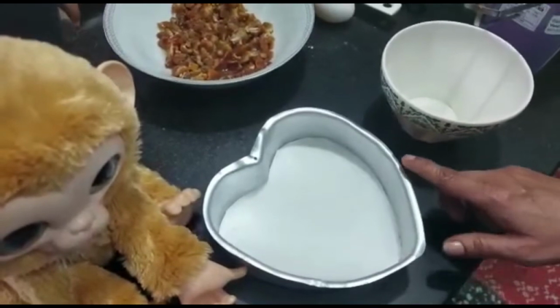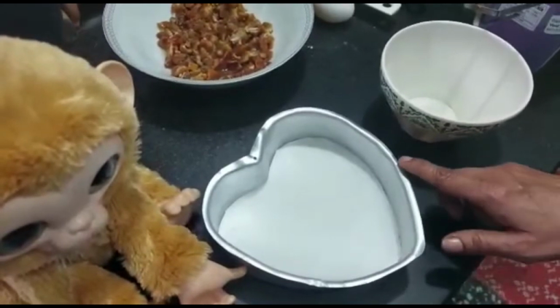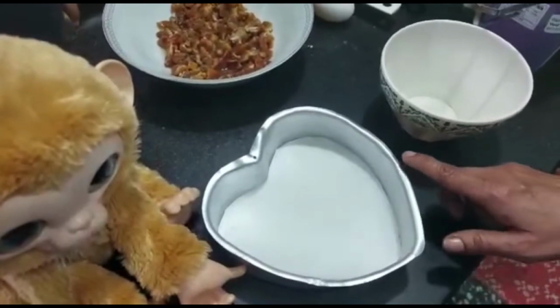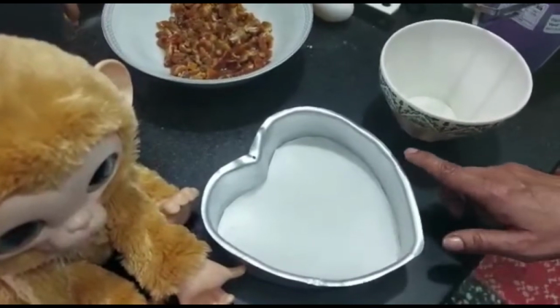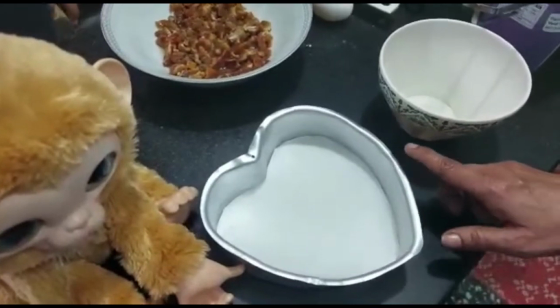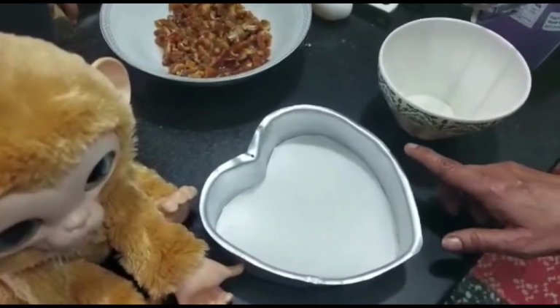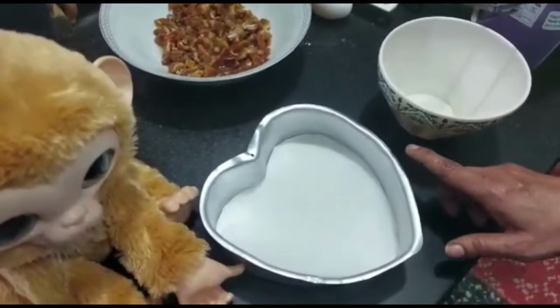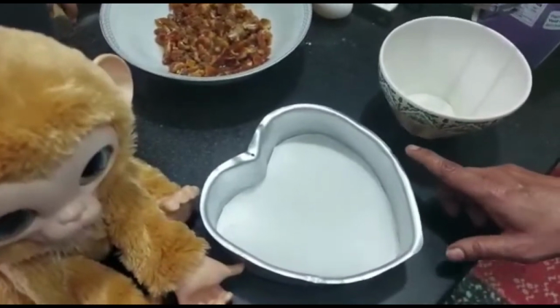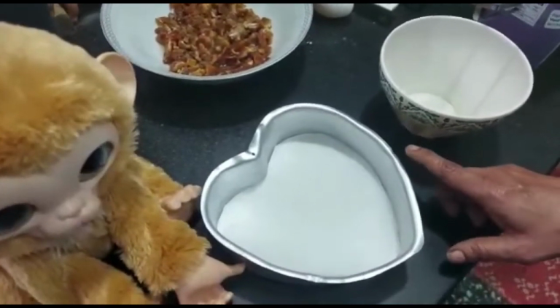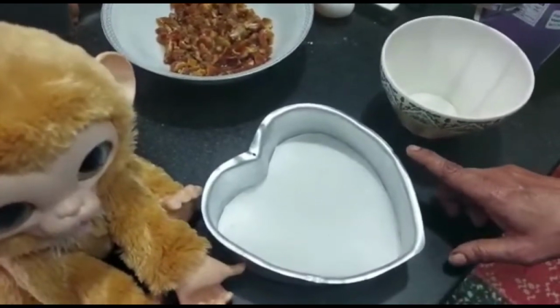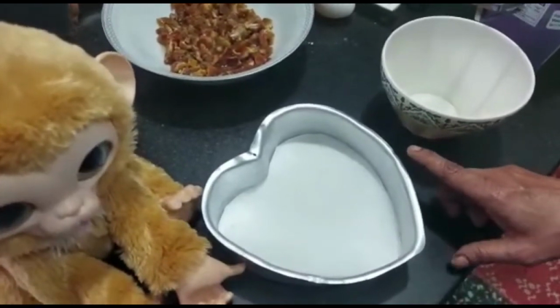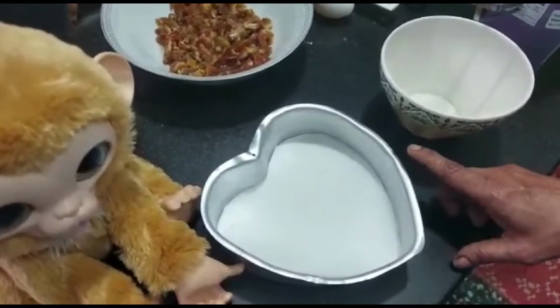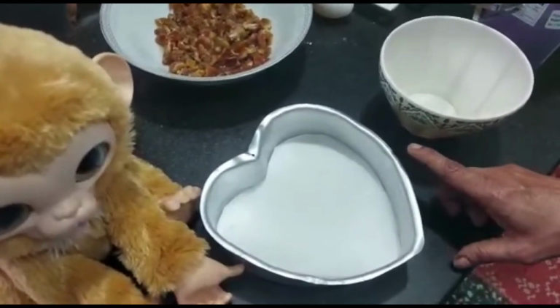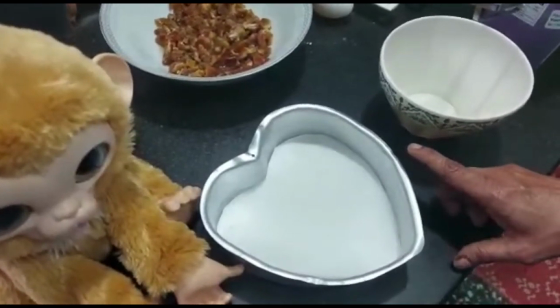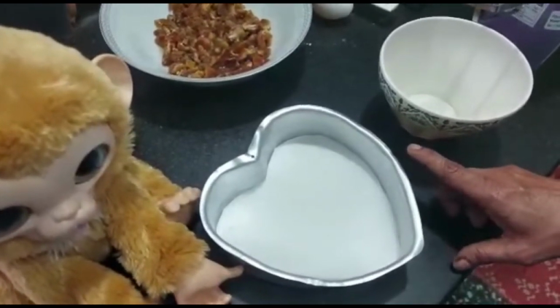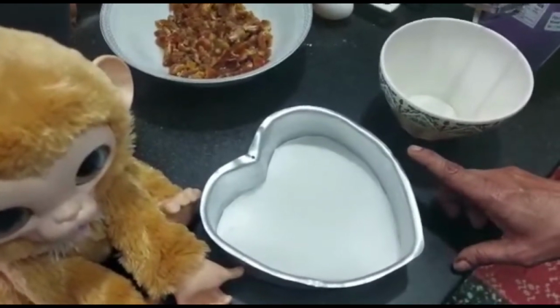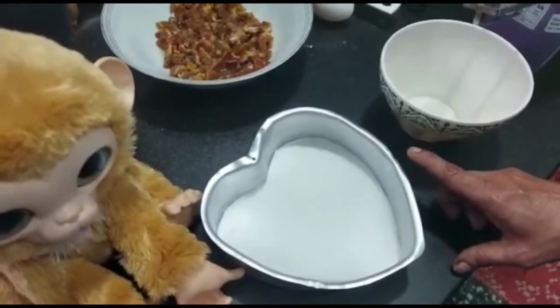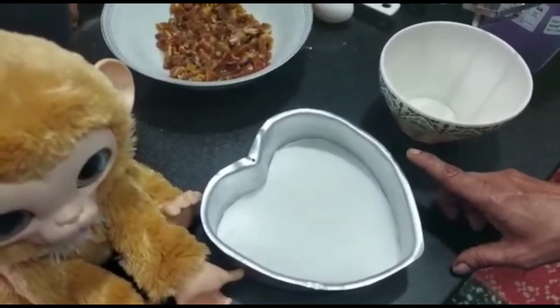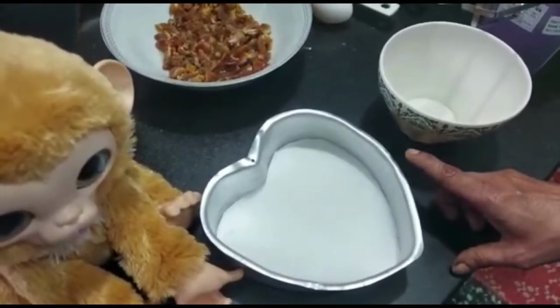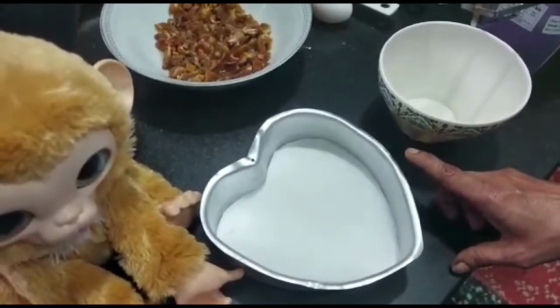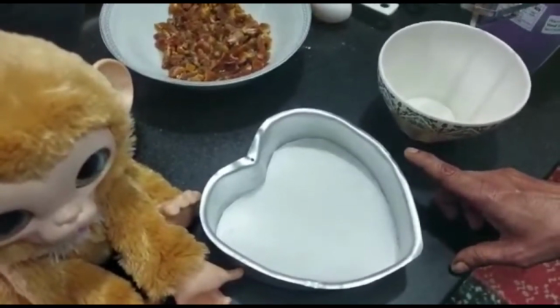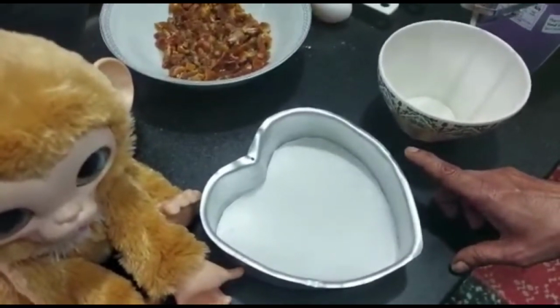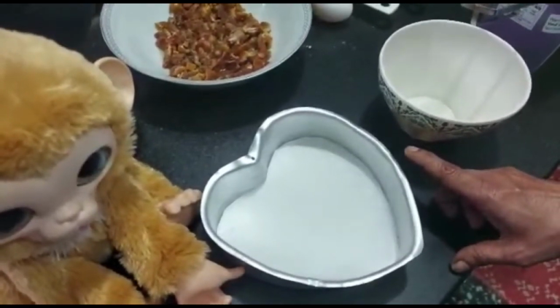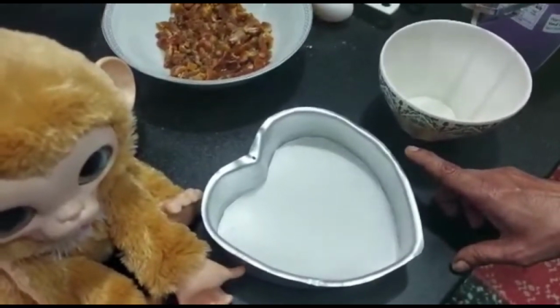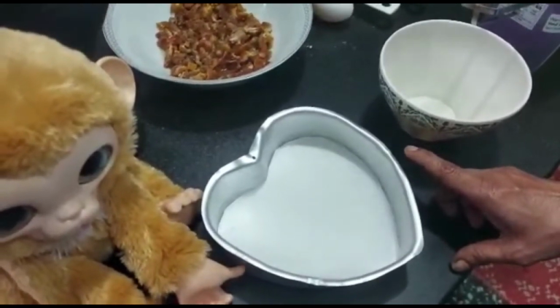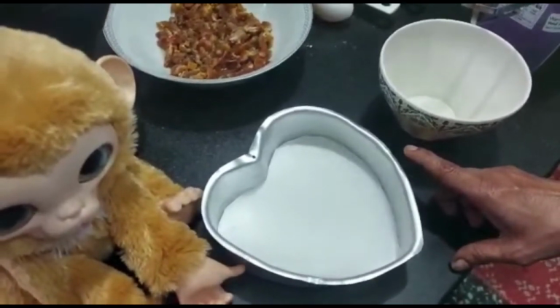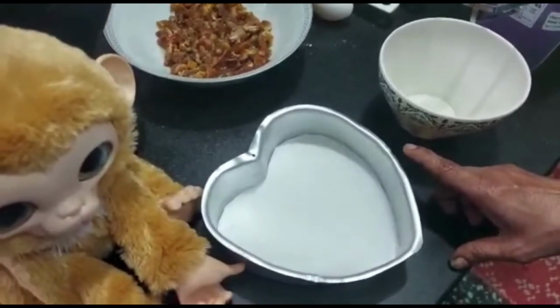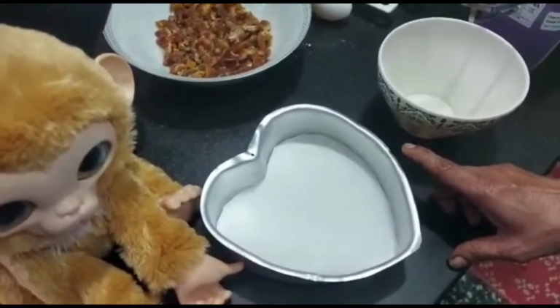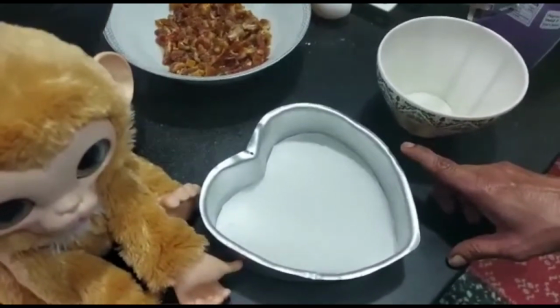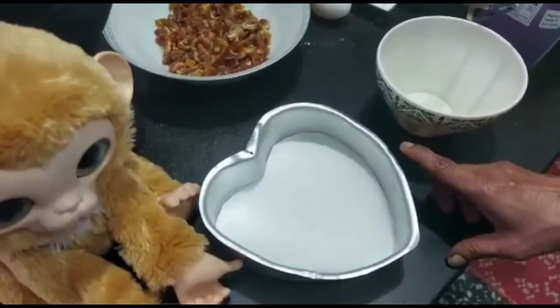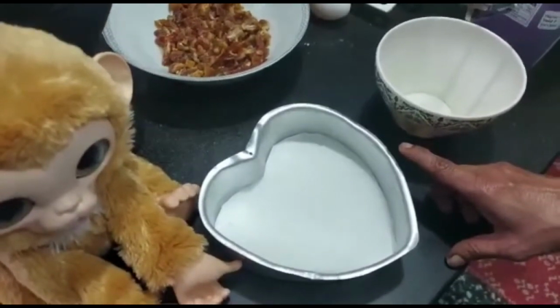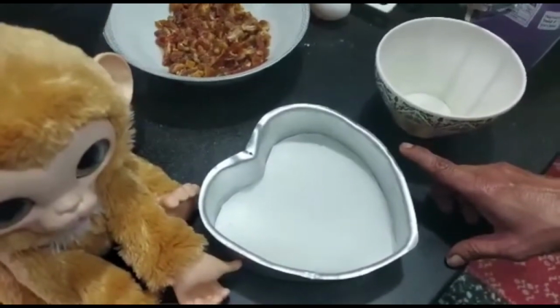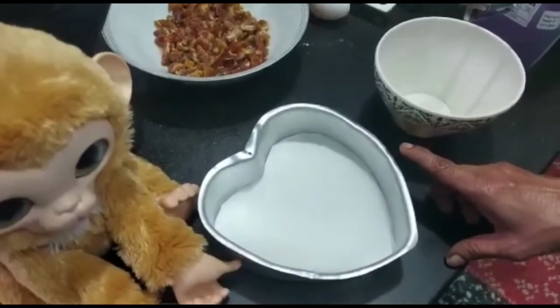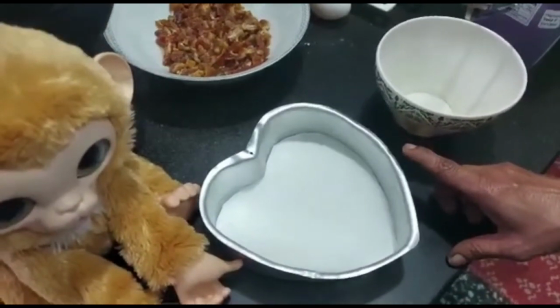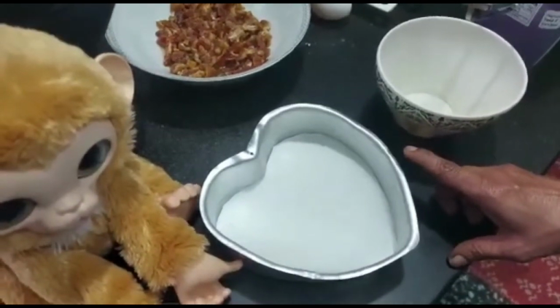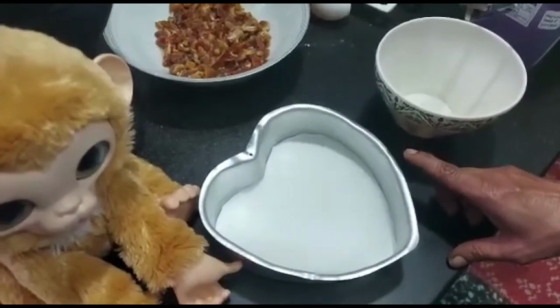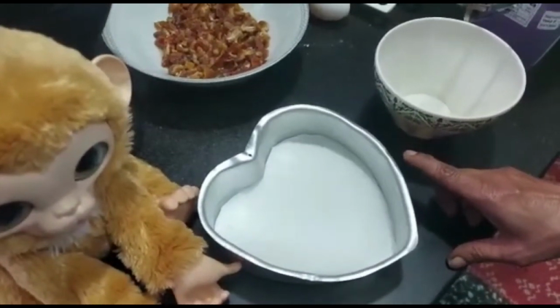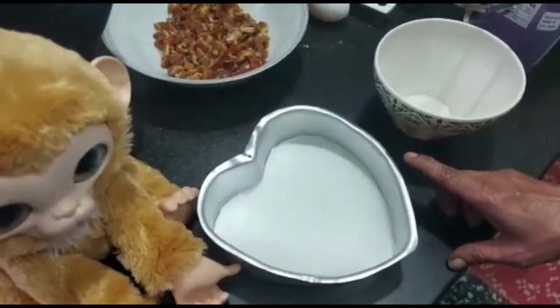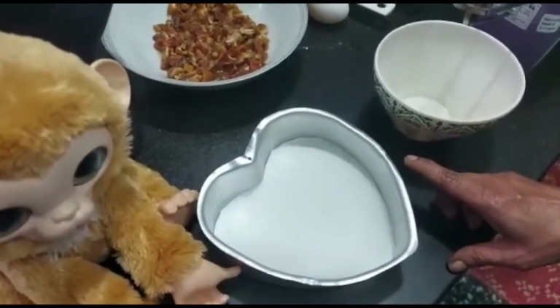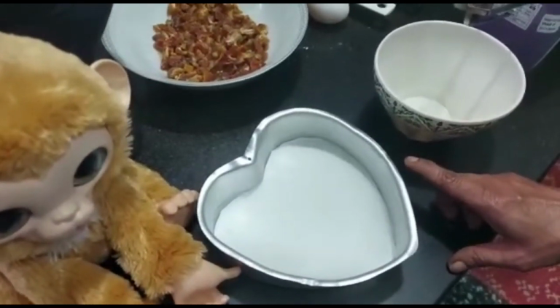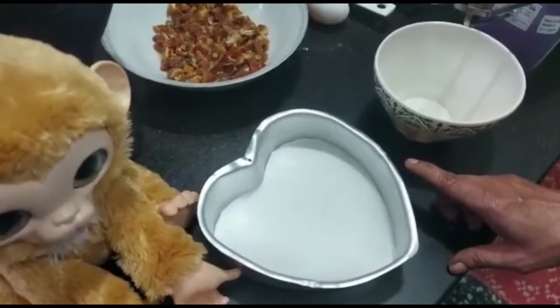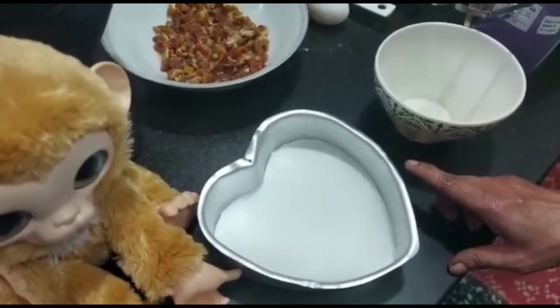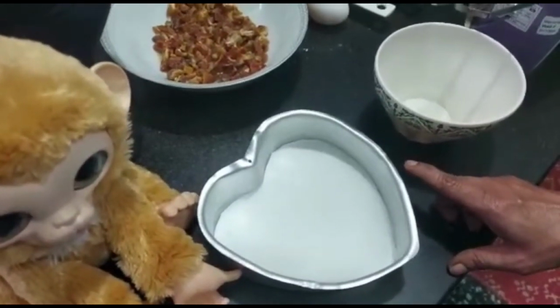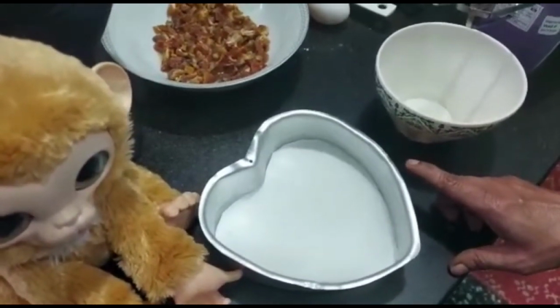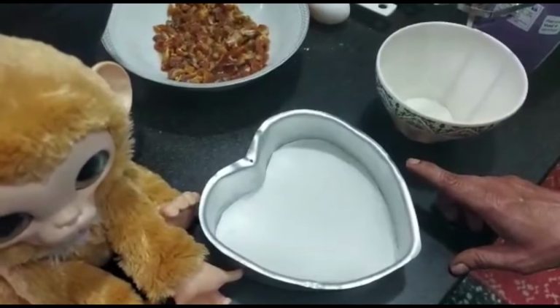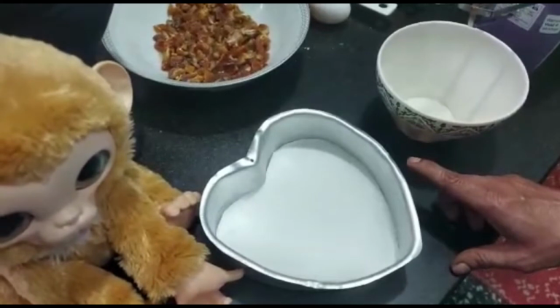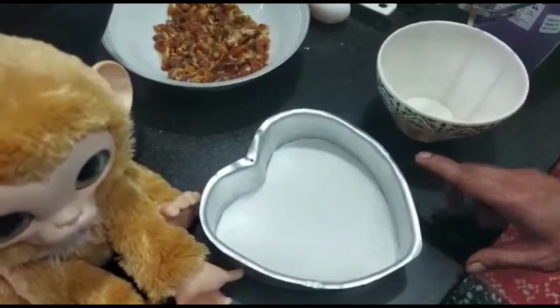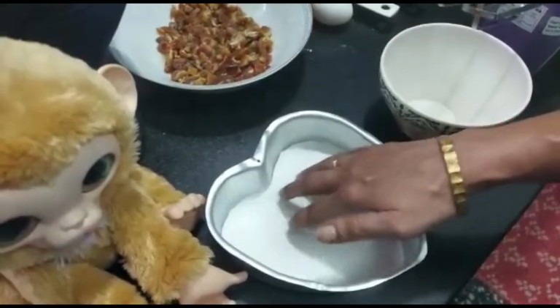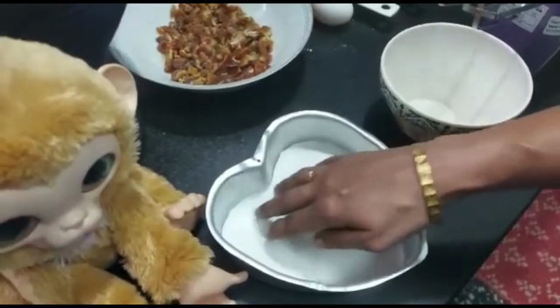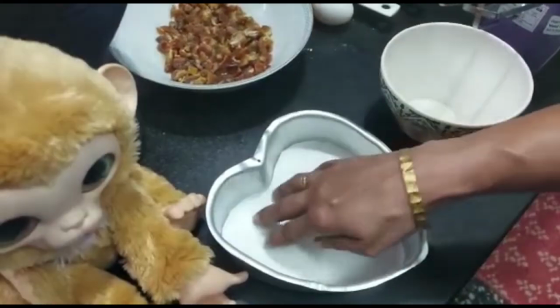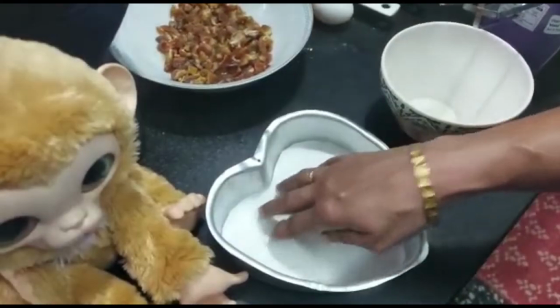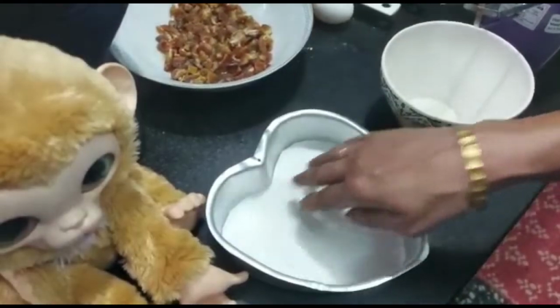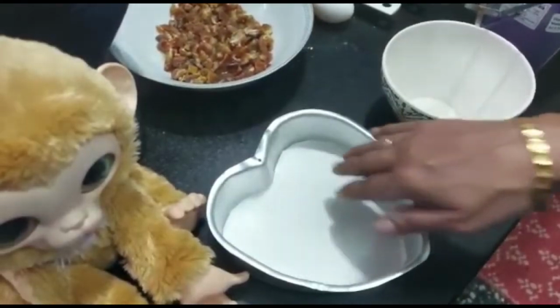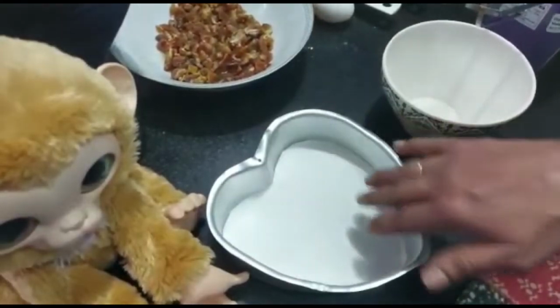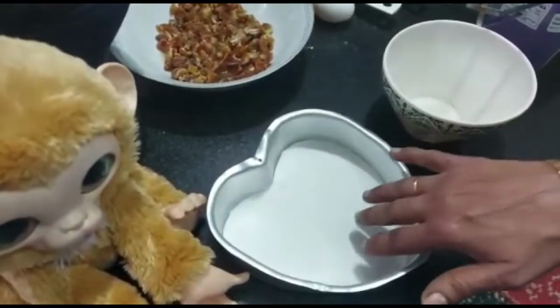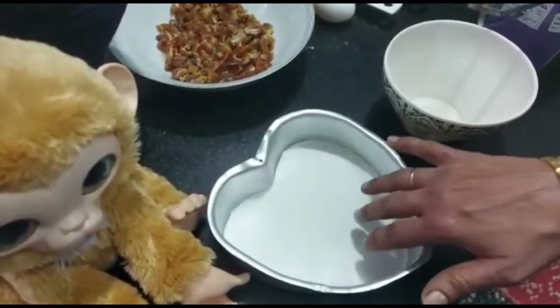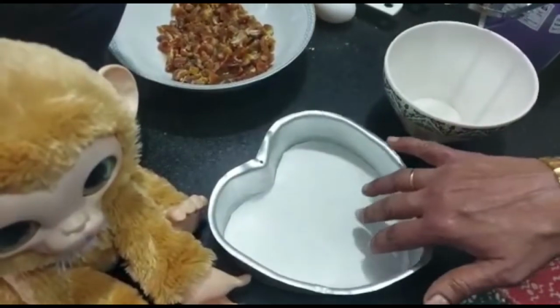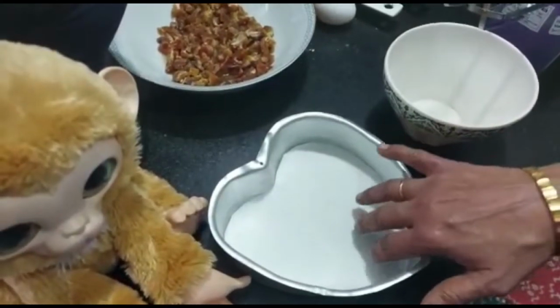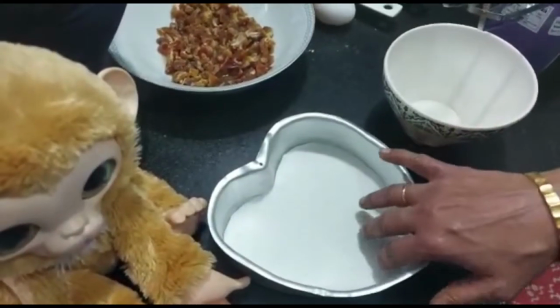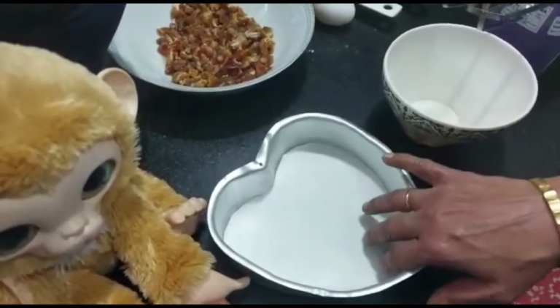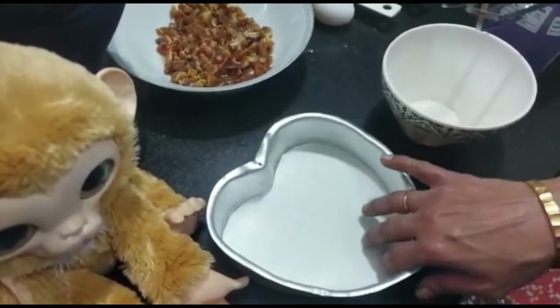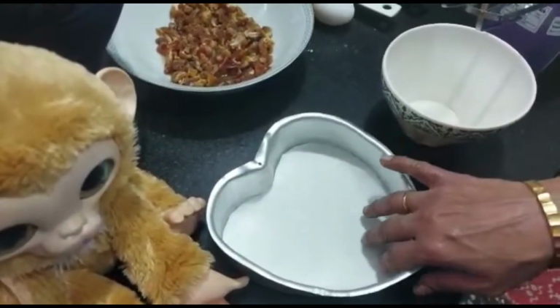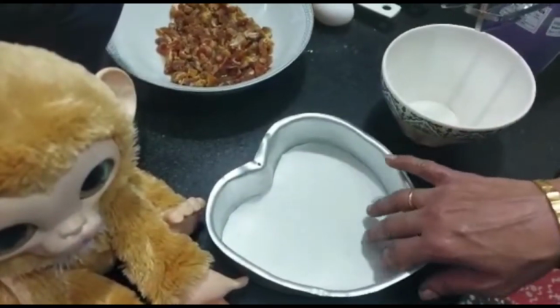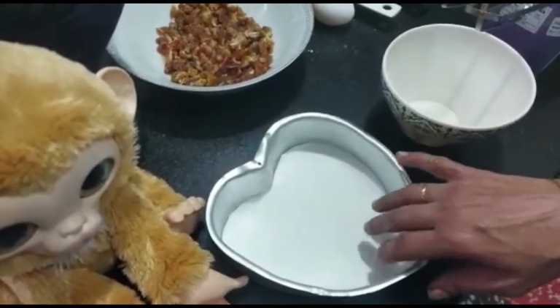Grease a 6-inch pan. We have taken a heart-shaped pan, but if you have a round or square shaped pan you can use it. Line it with parchment paper.